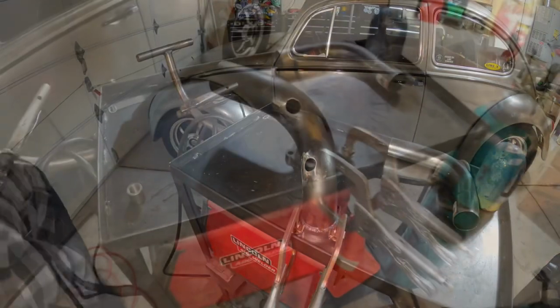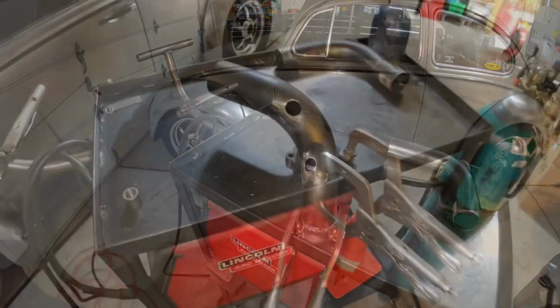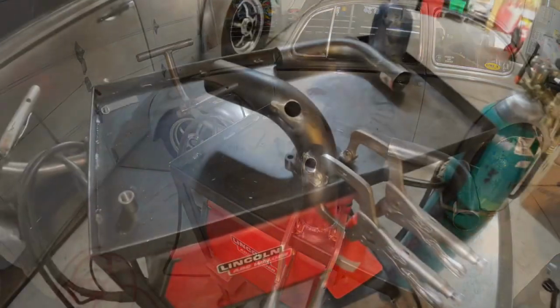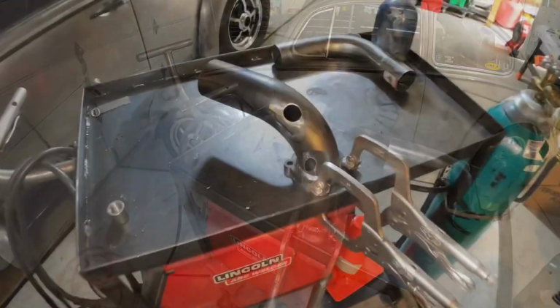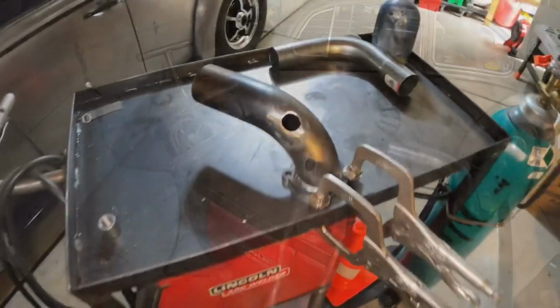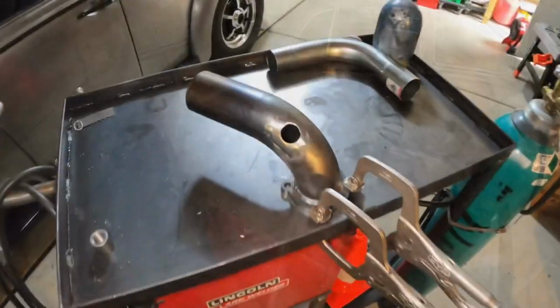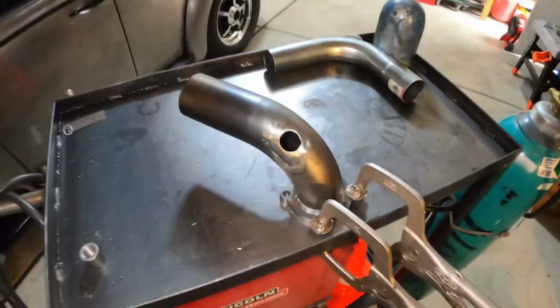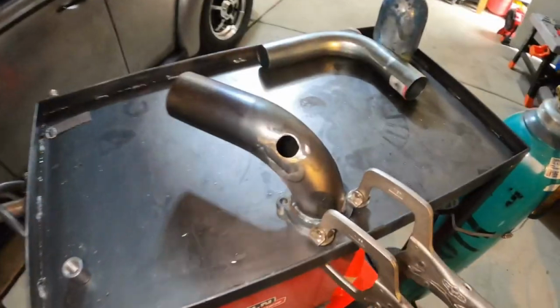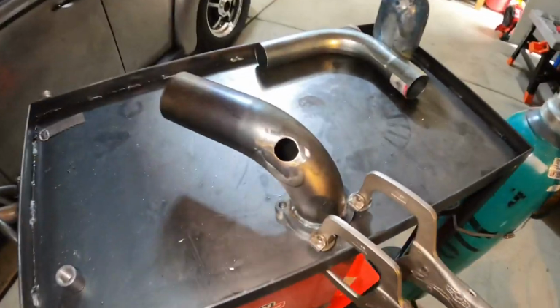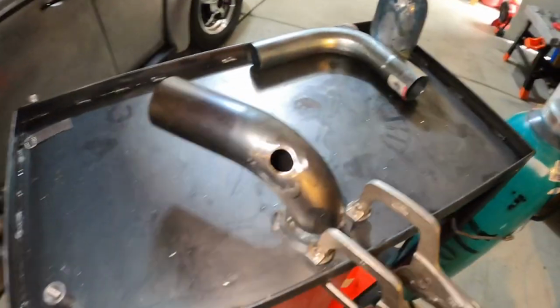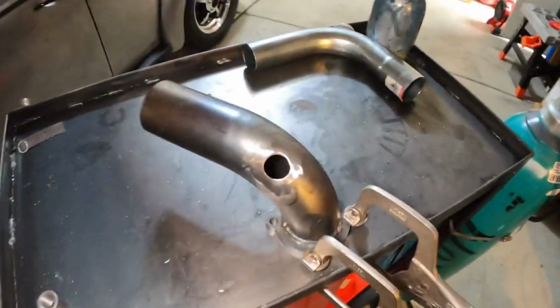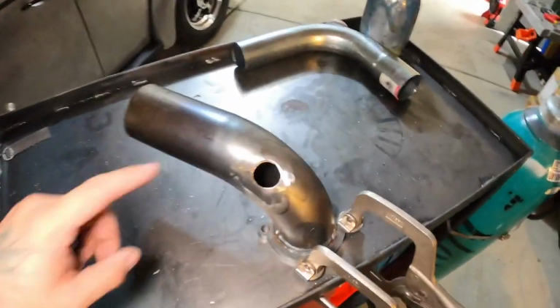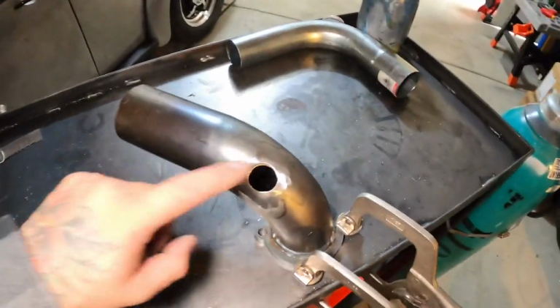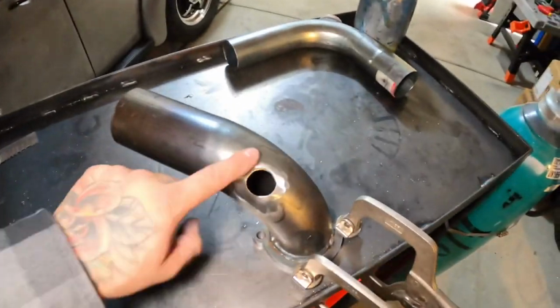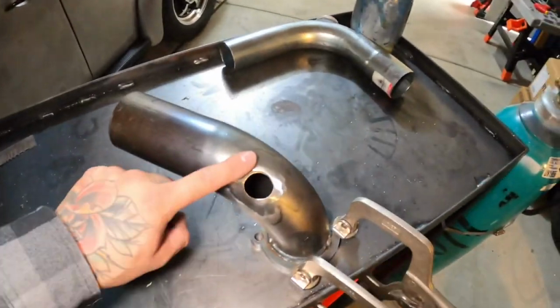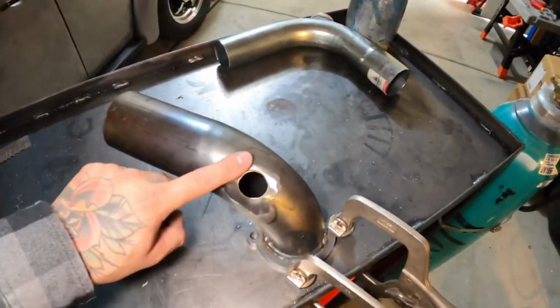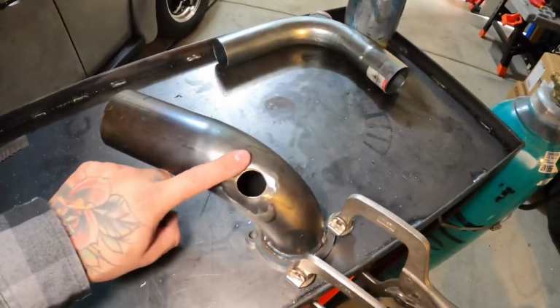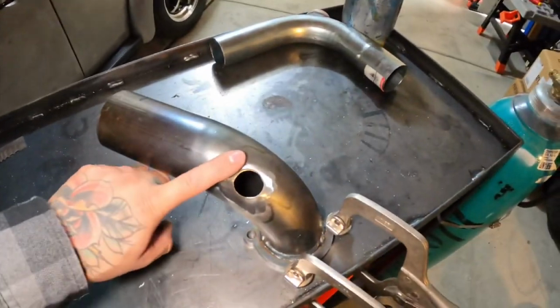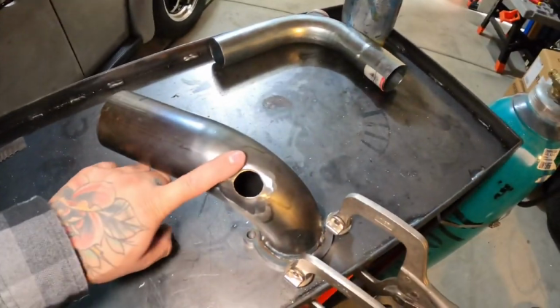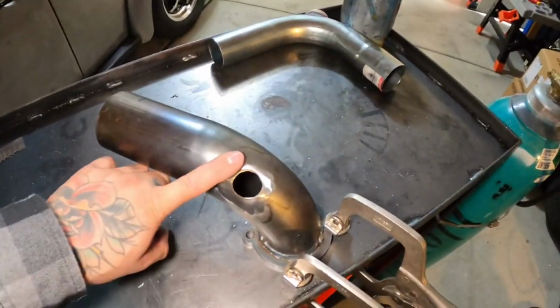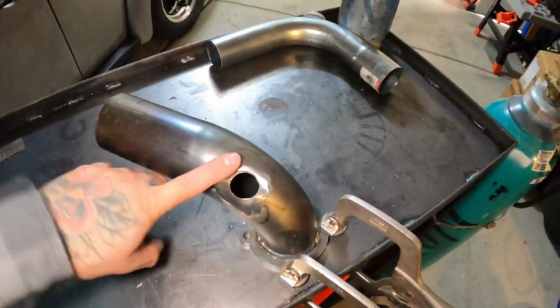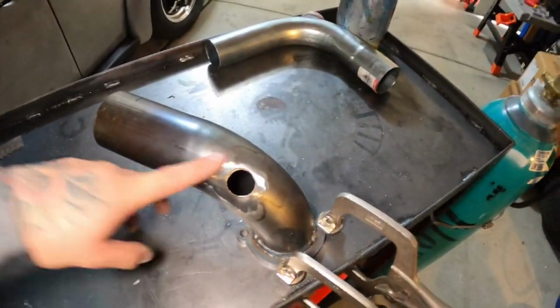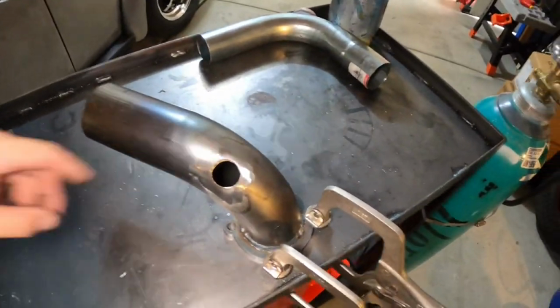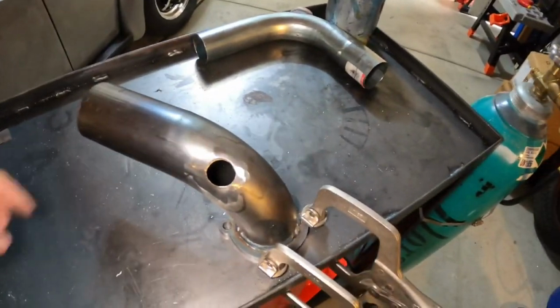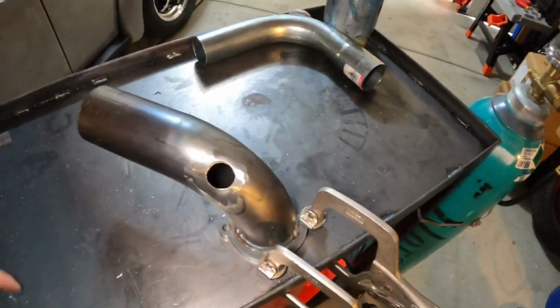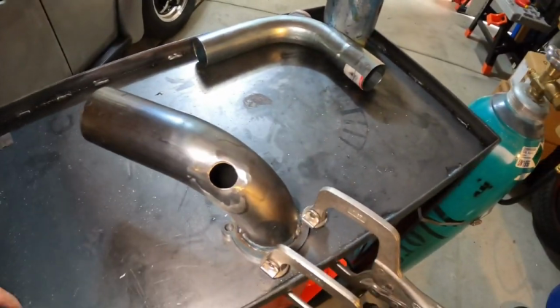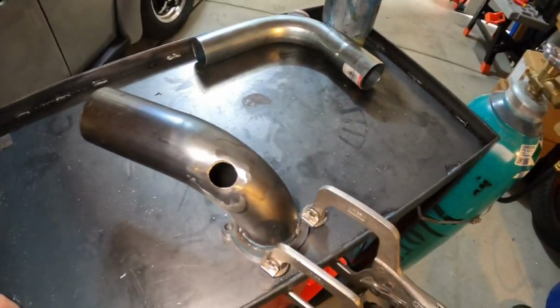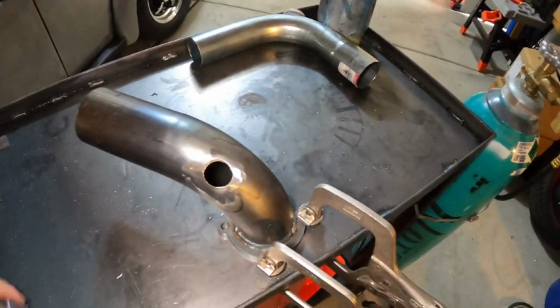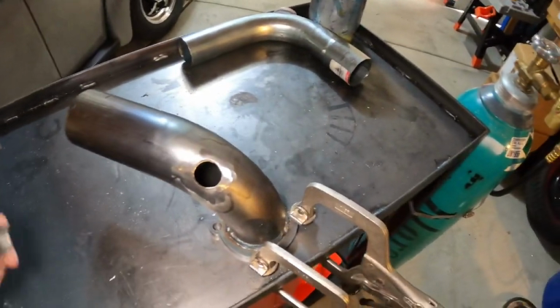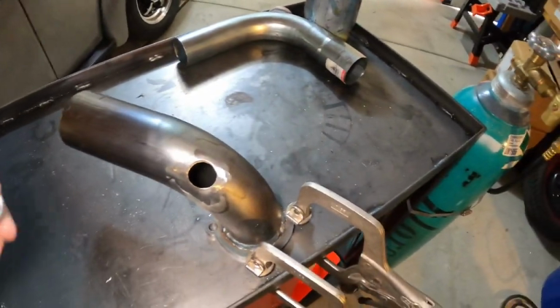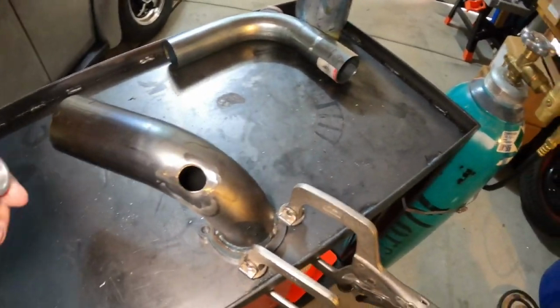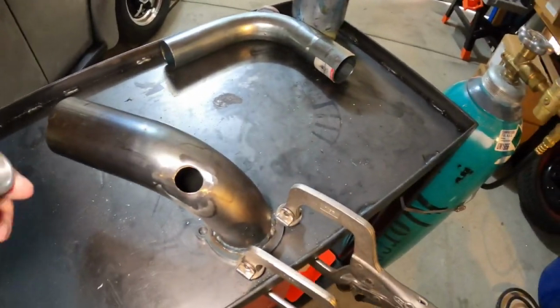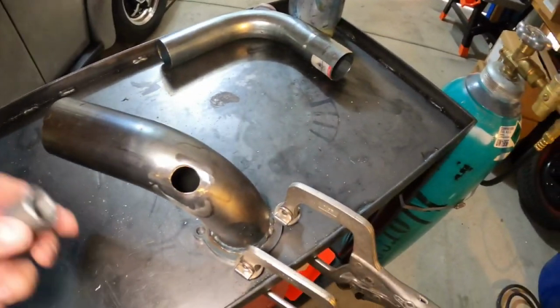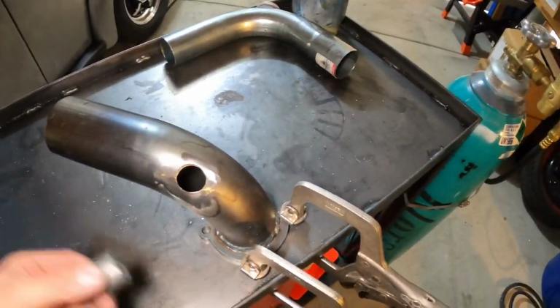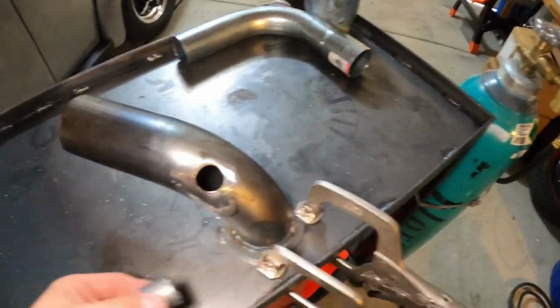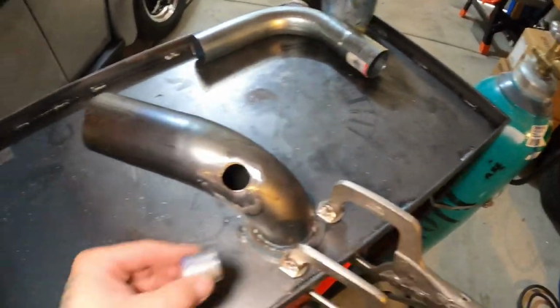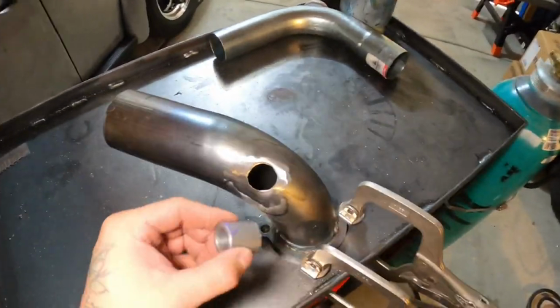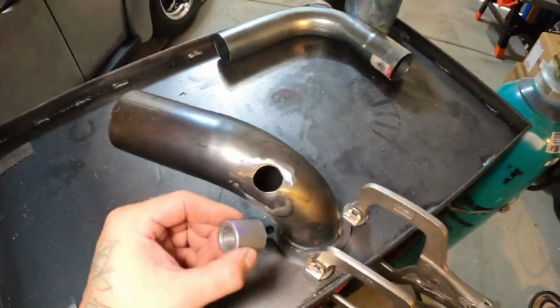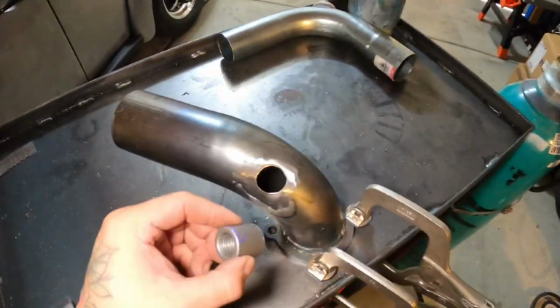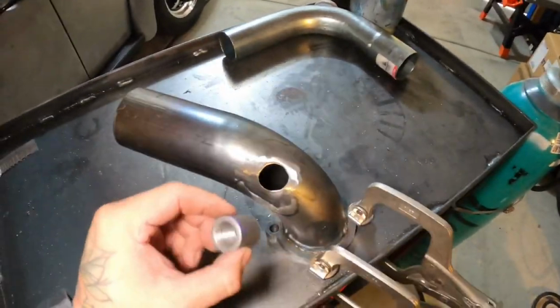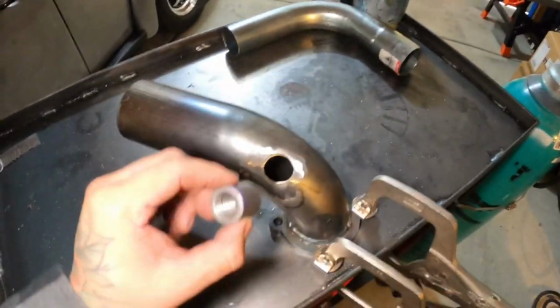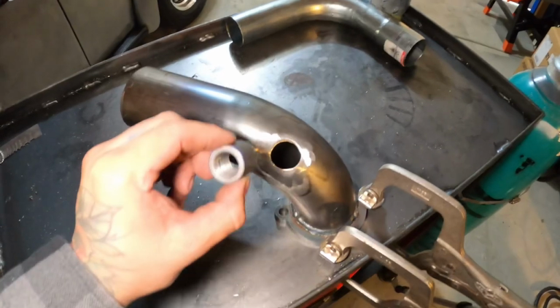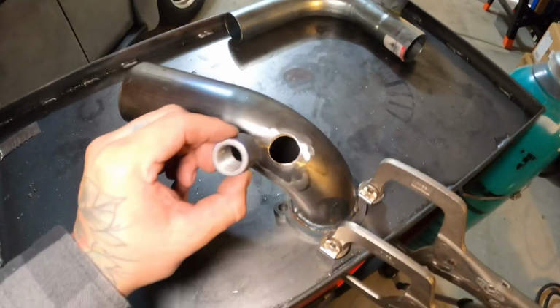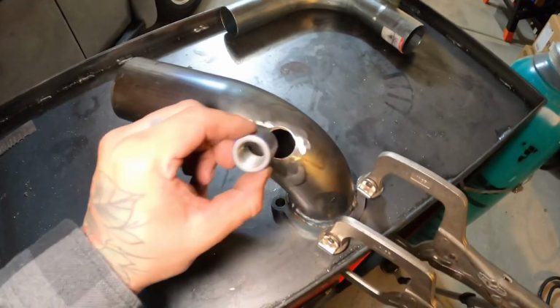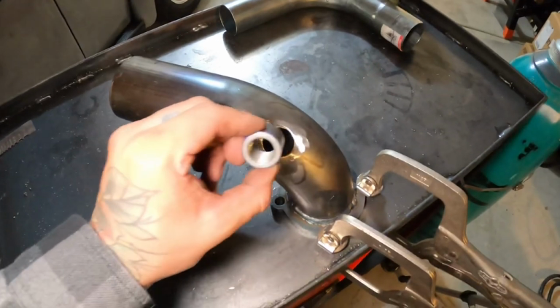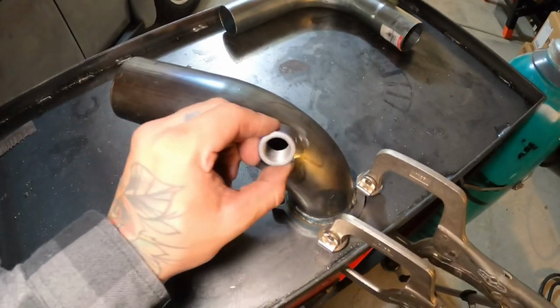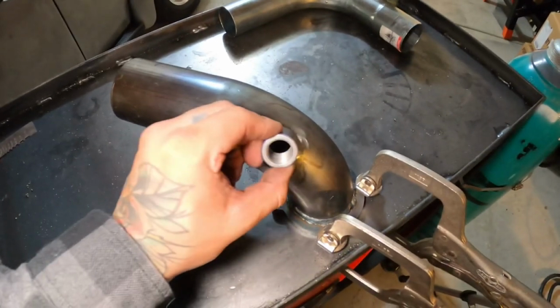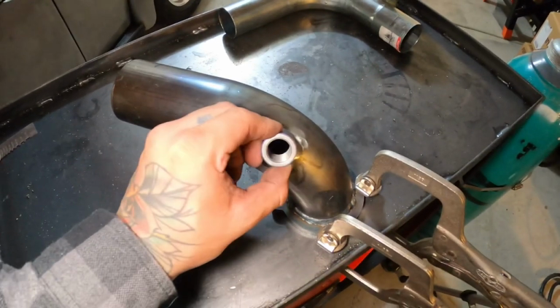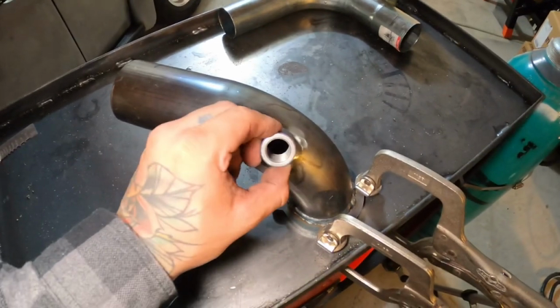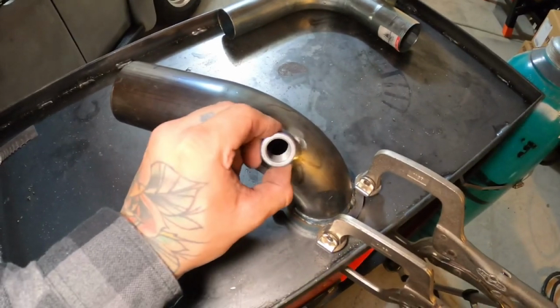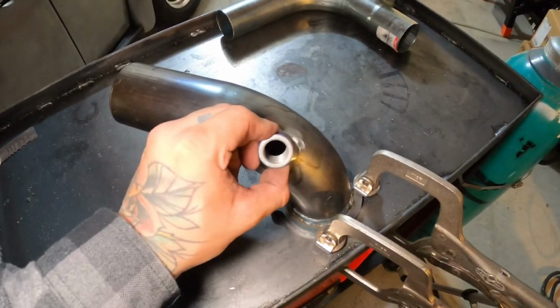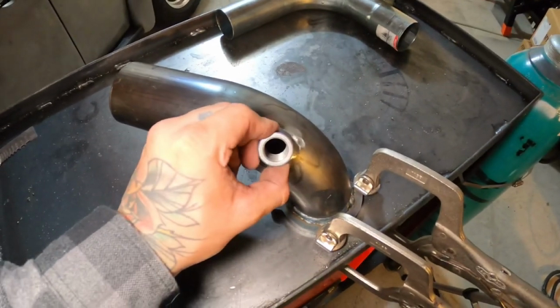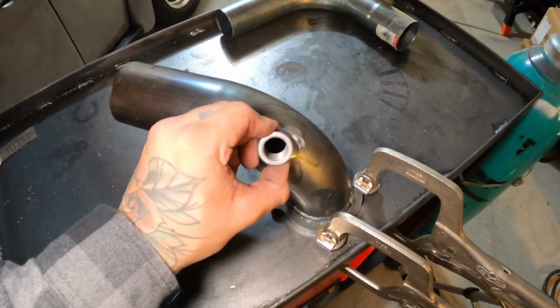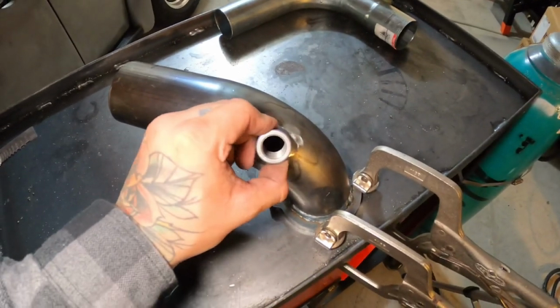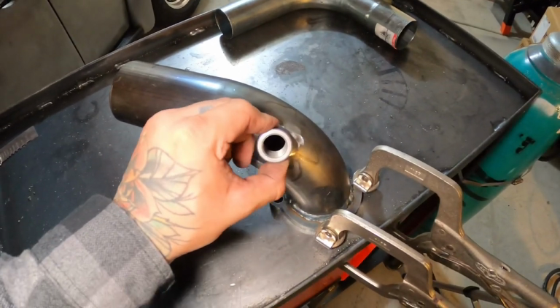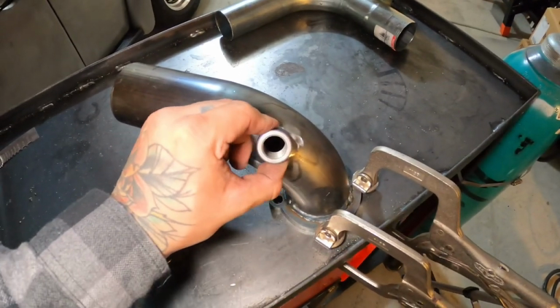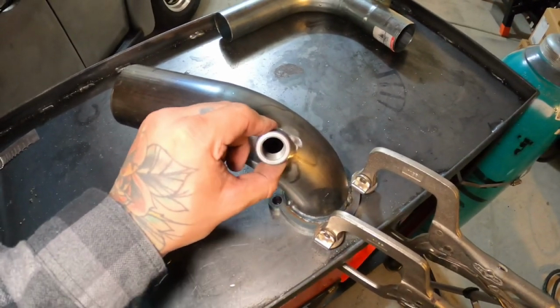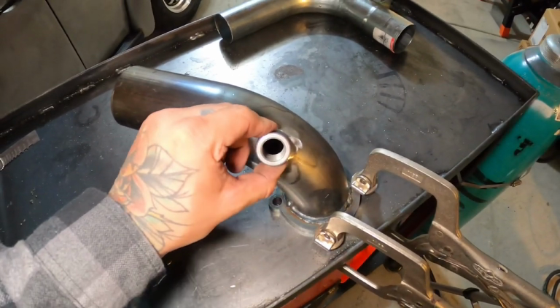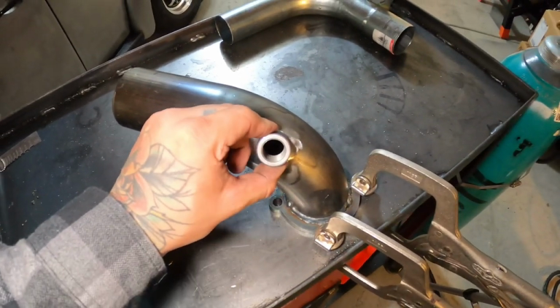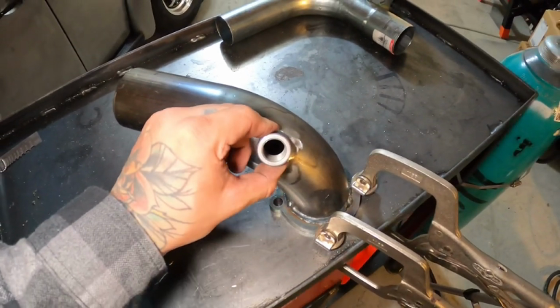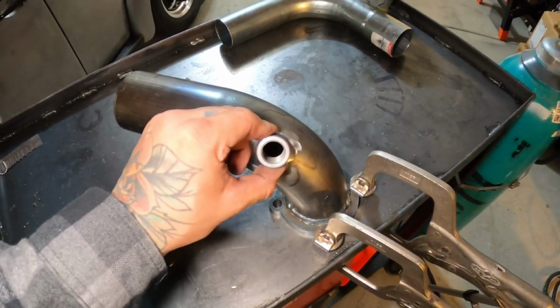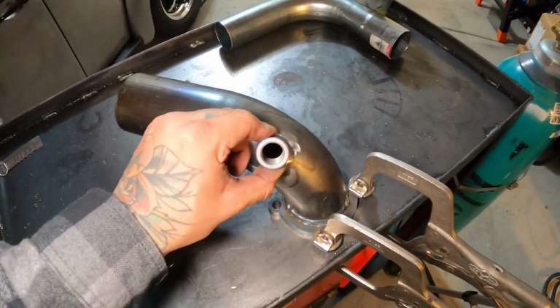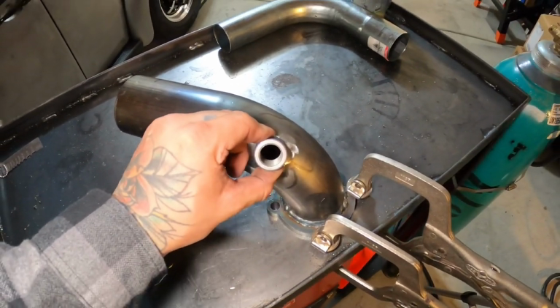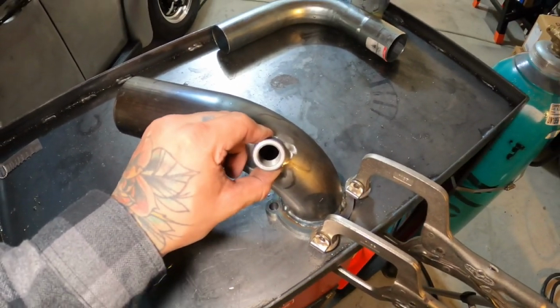Now that the down pipe's all prepped, we're gonna go ahead and weld the O2 bung into the hole.